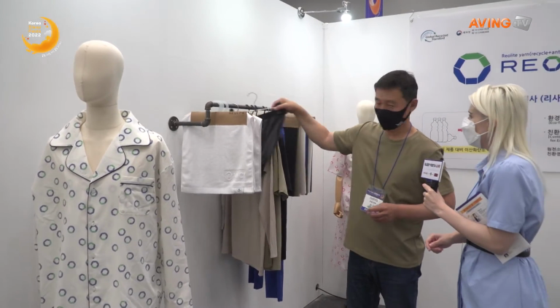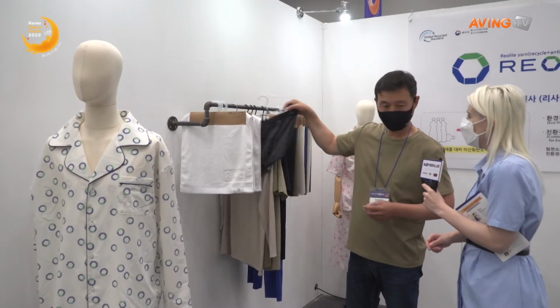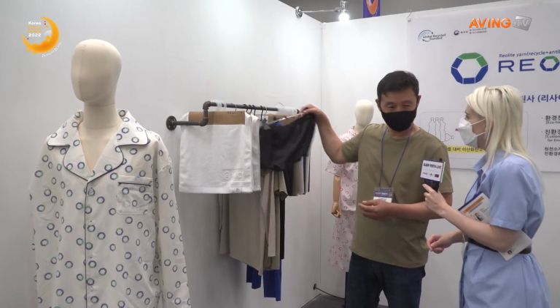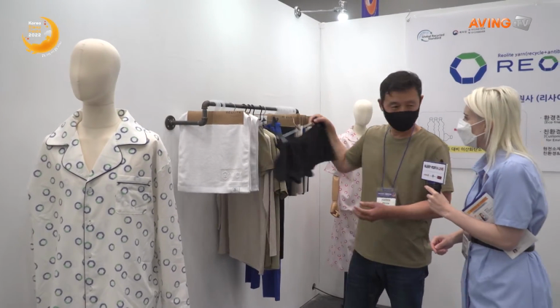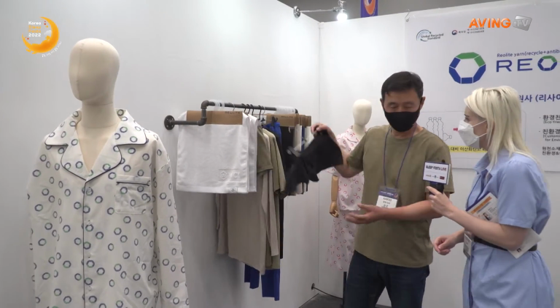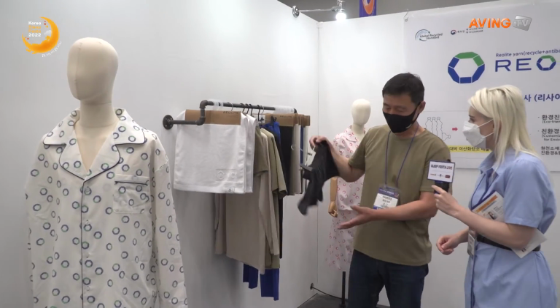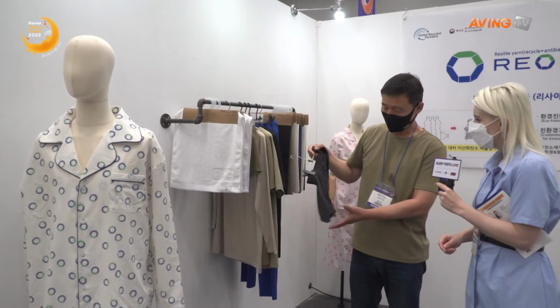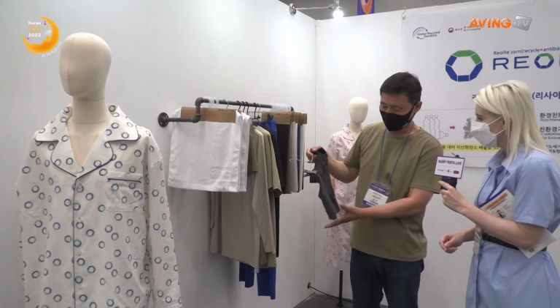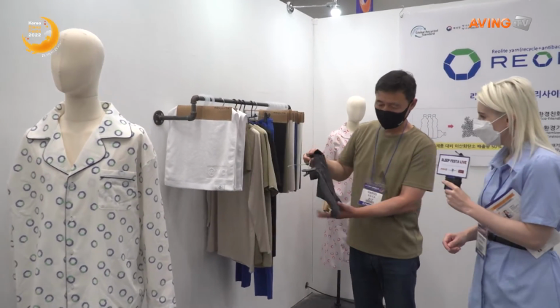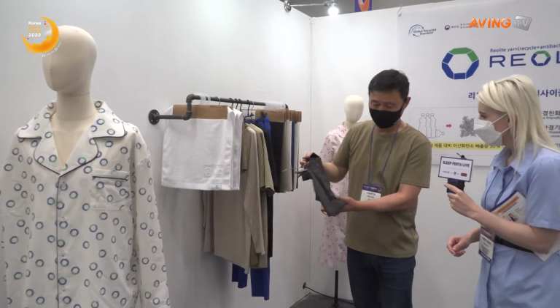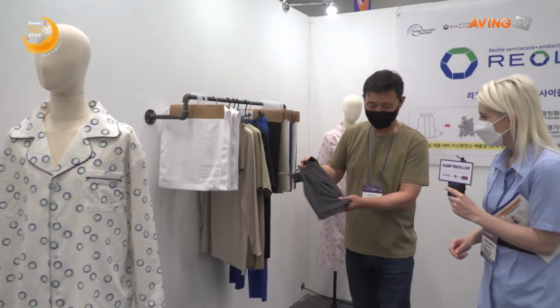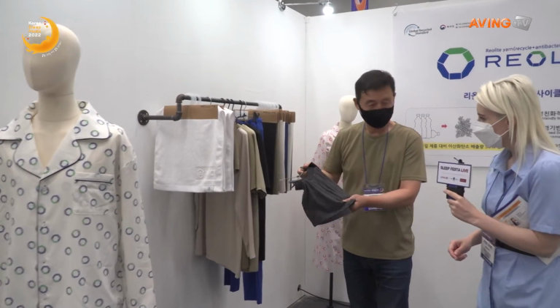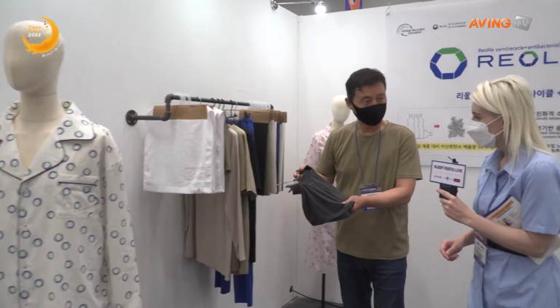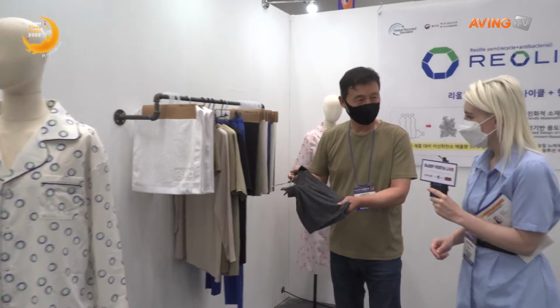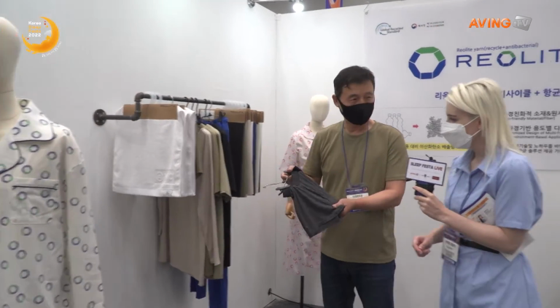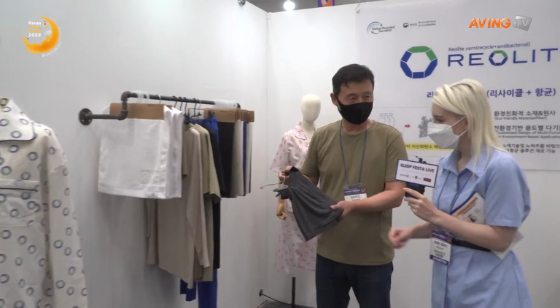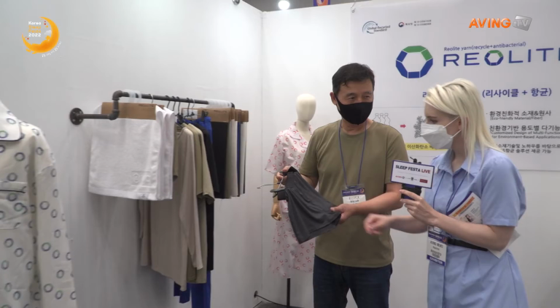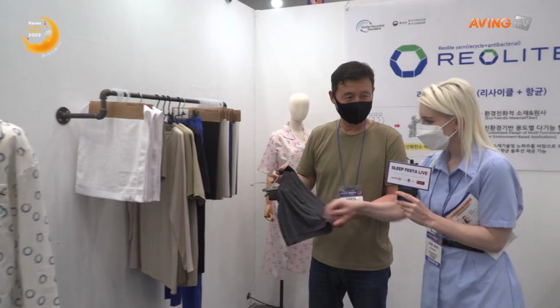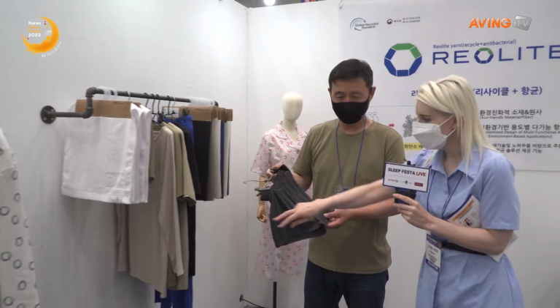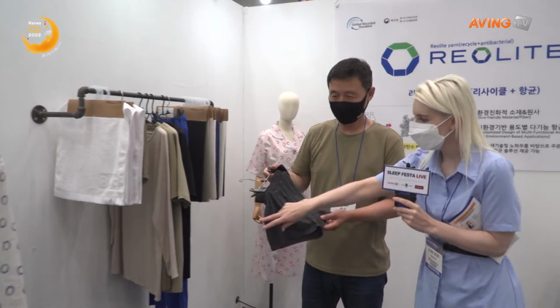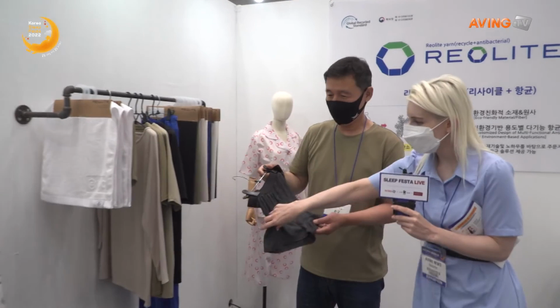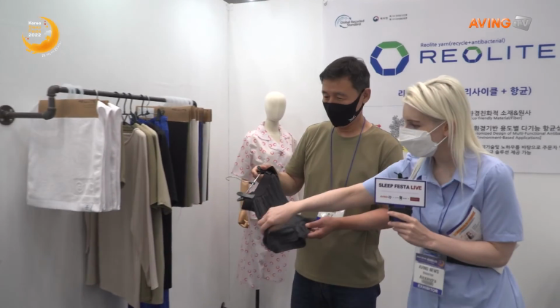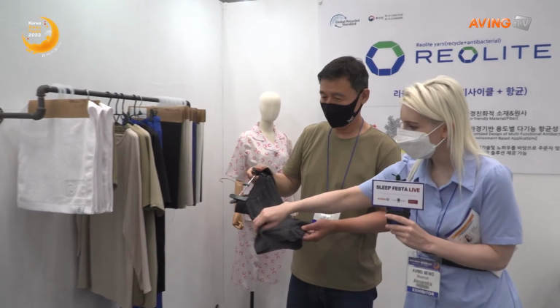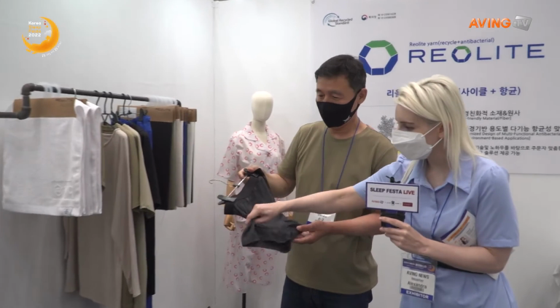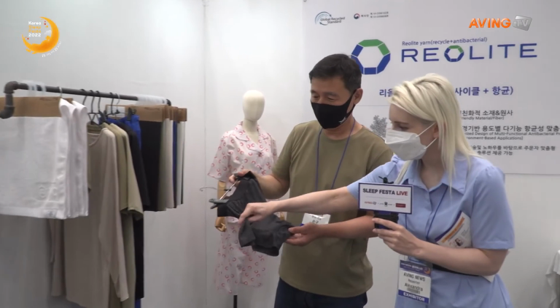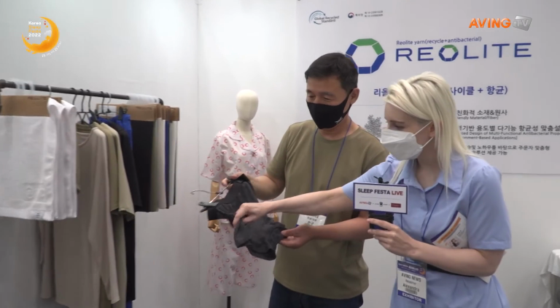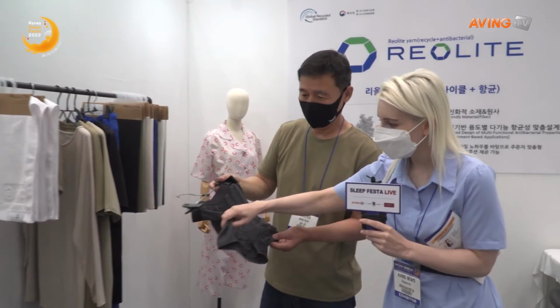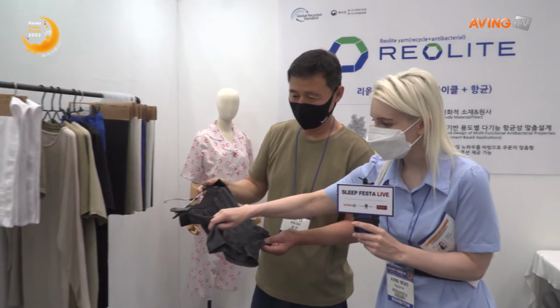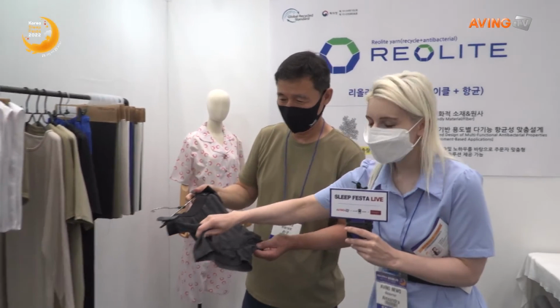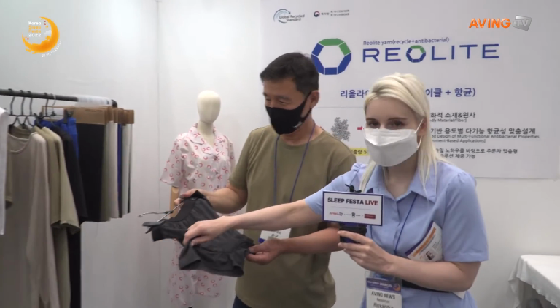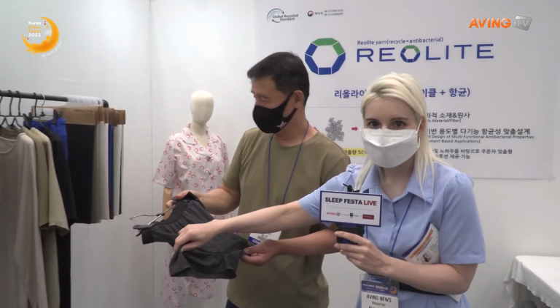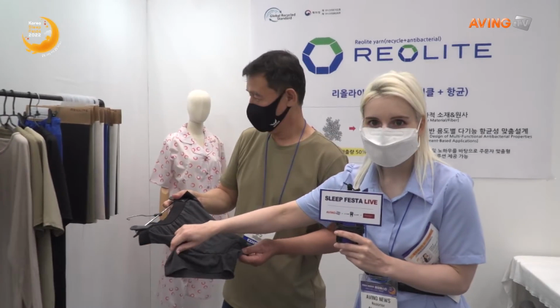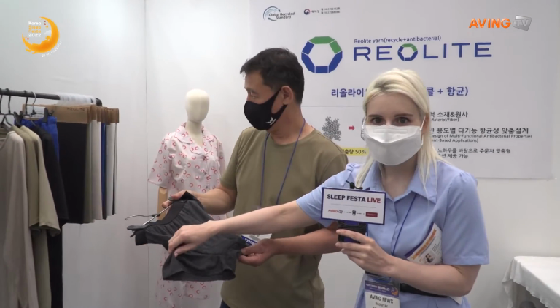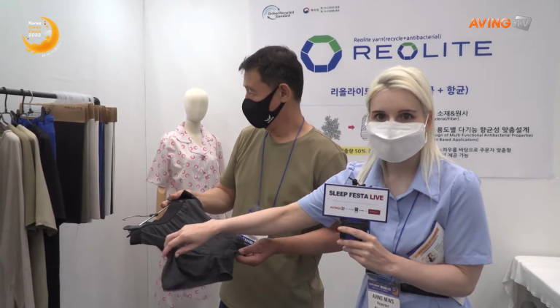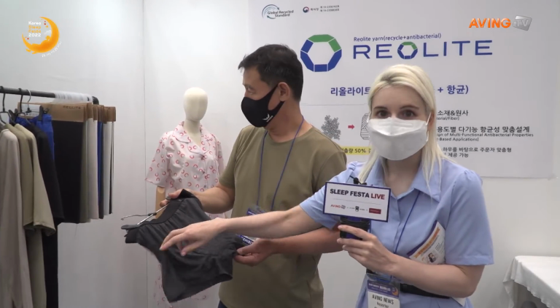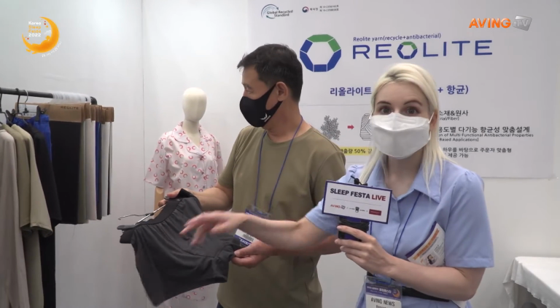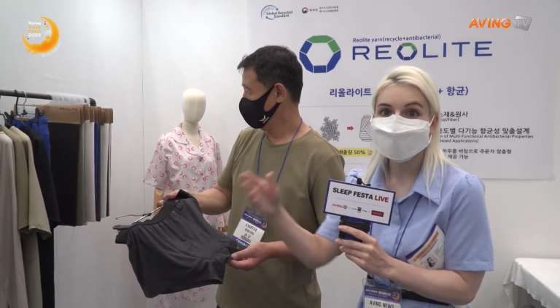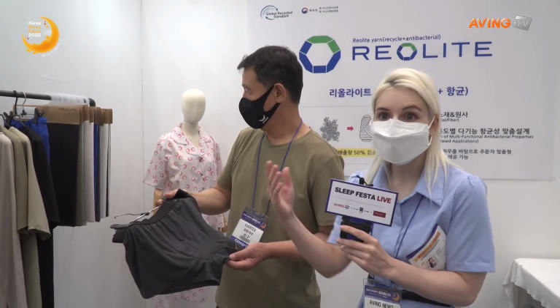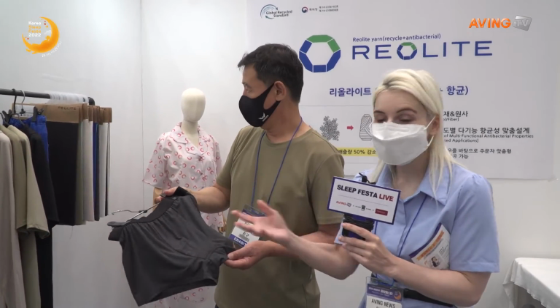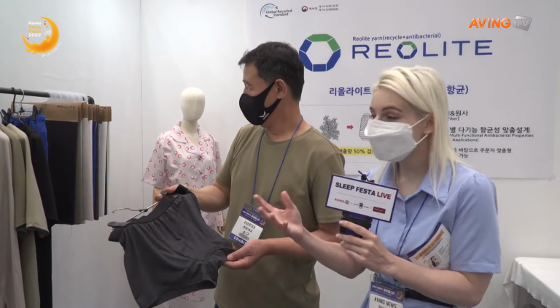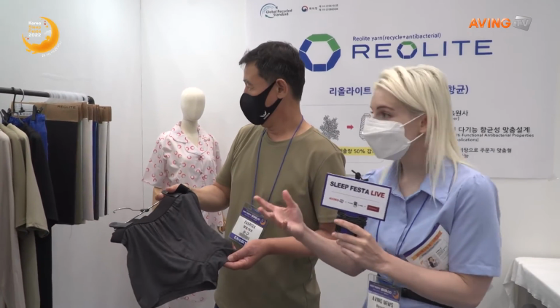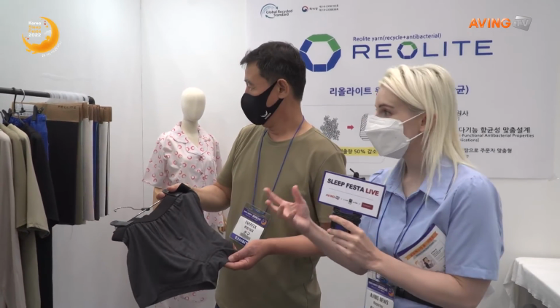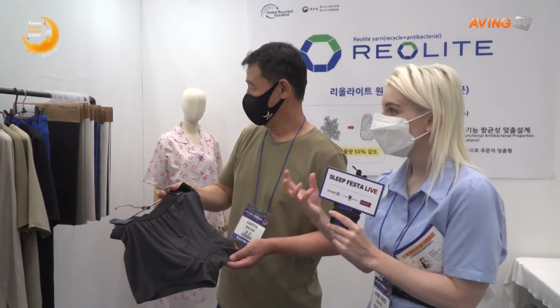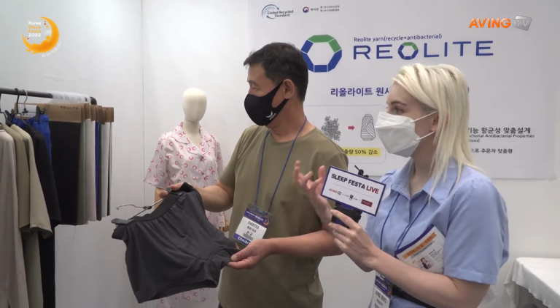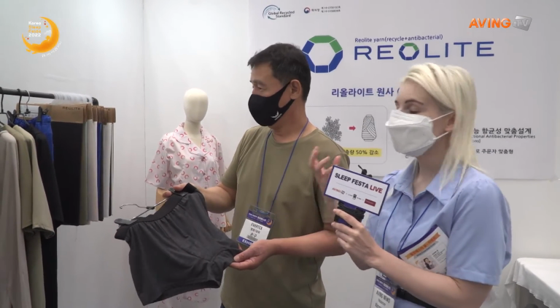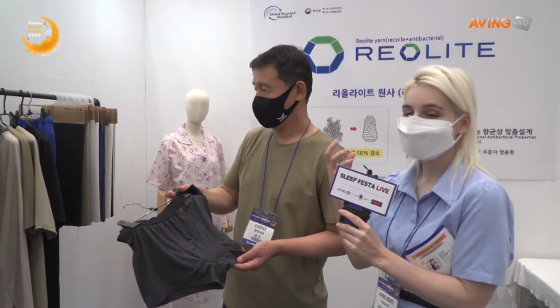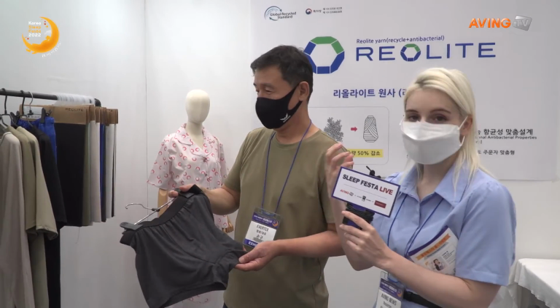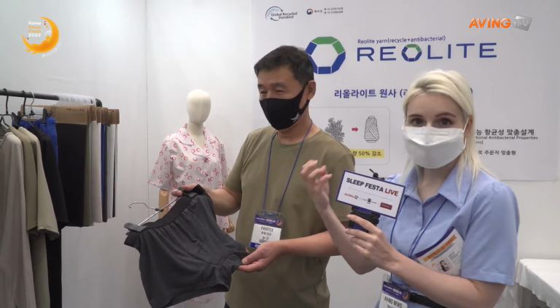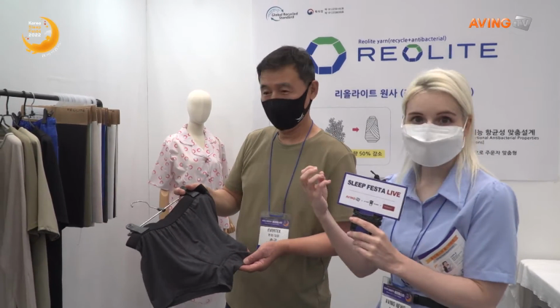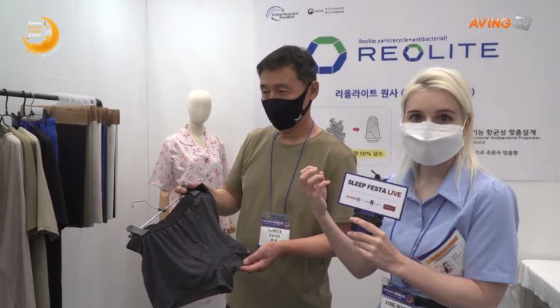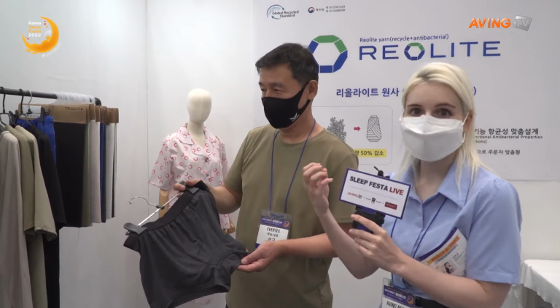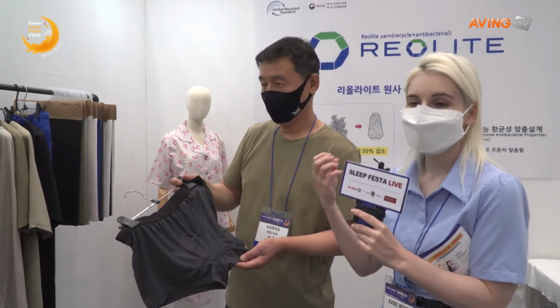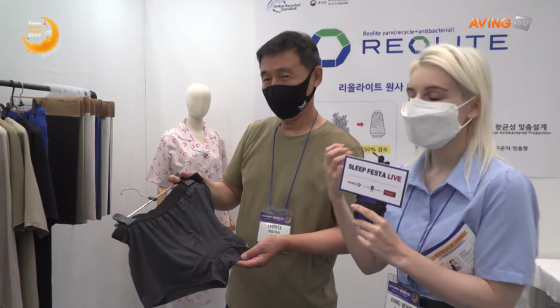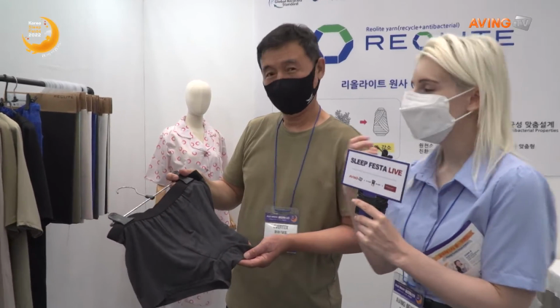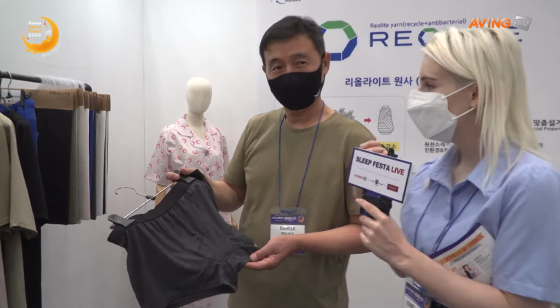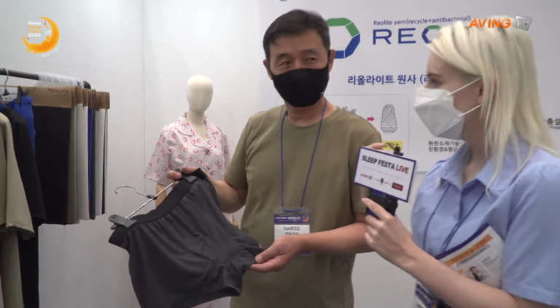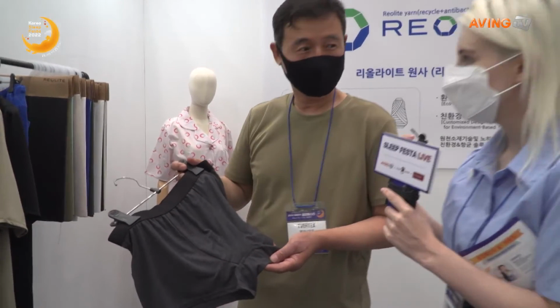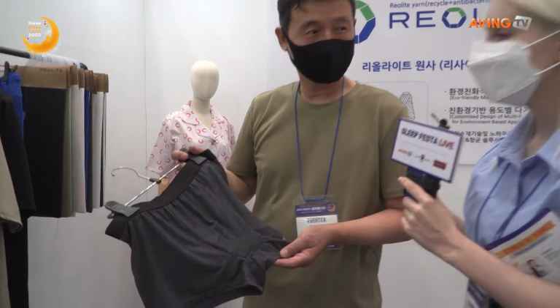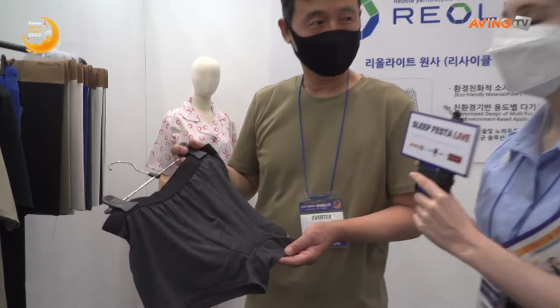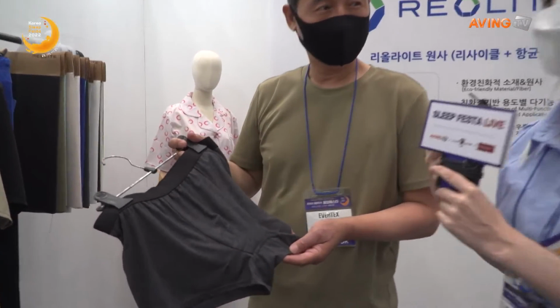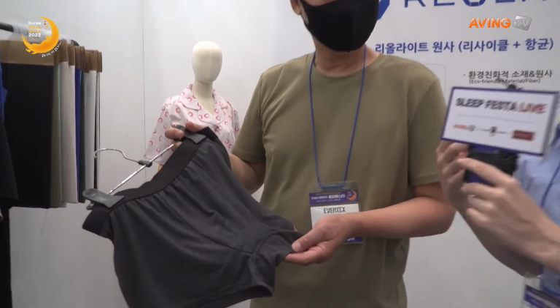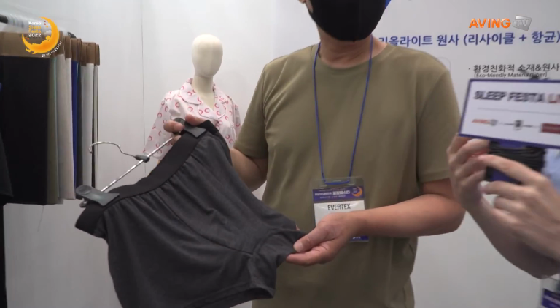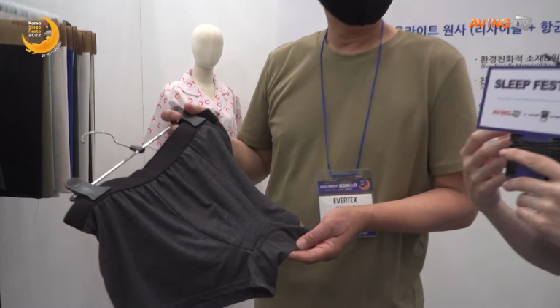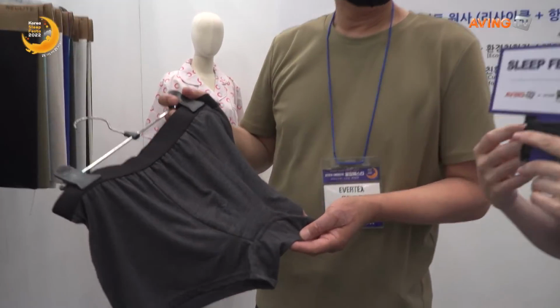And underwear. So nice and light, a little bit stretchy. So all of that from plastic bottles that you recycle.